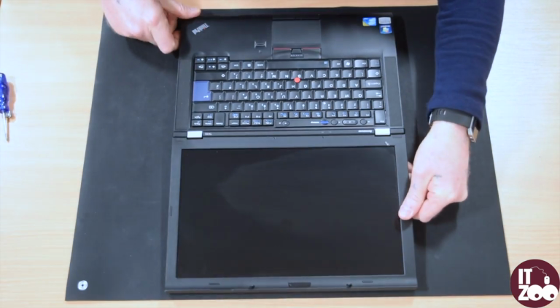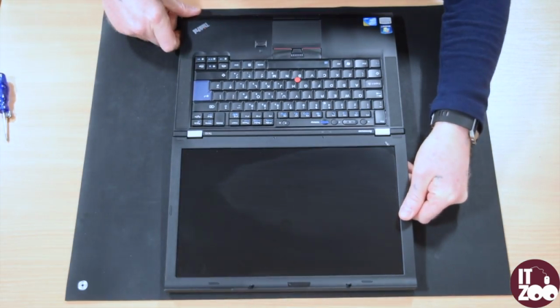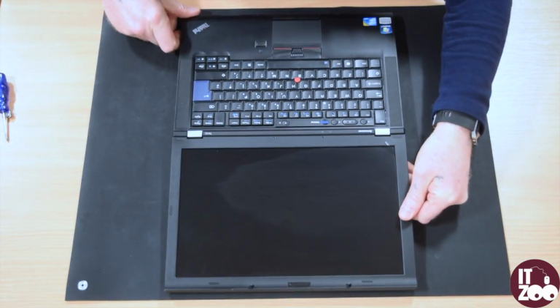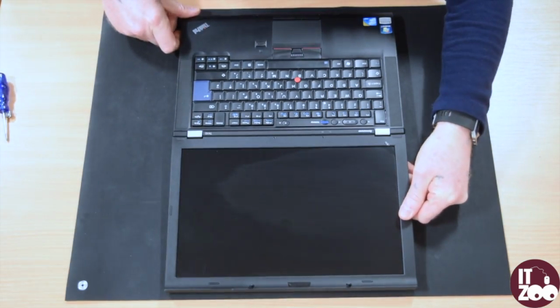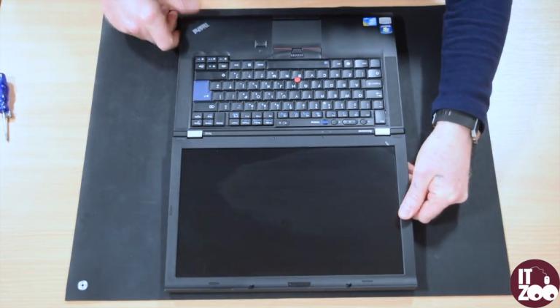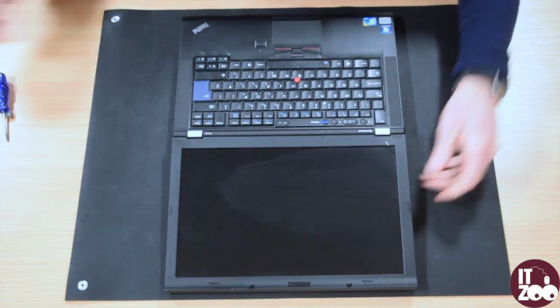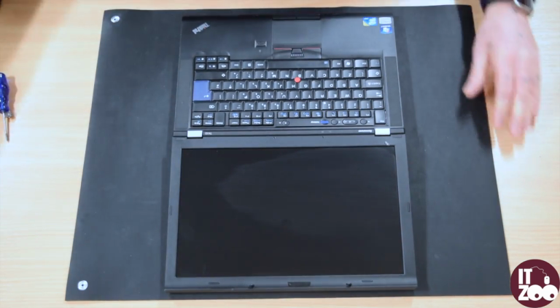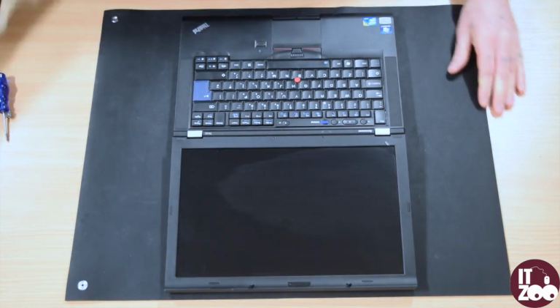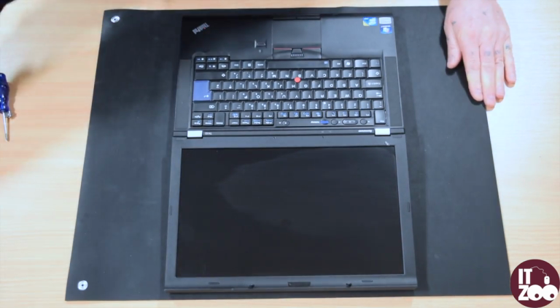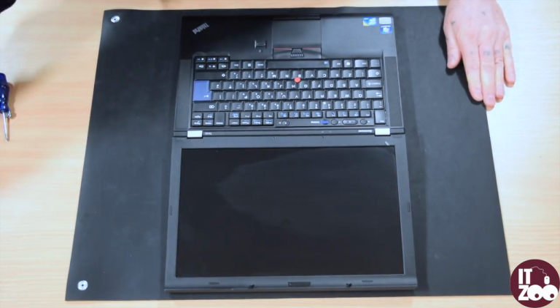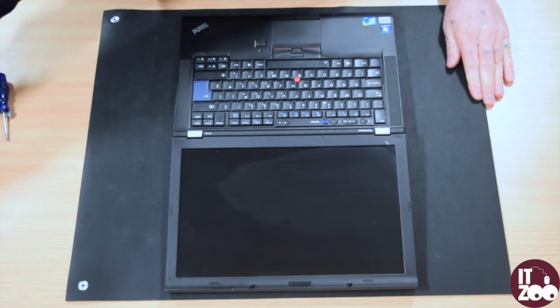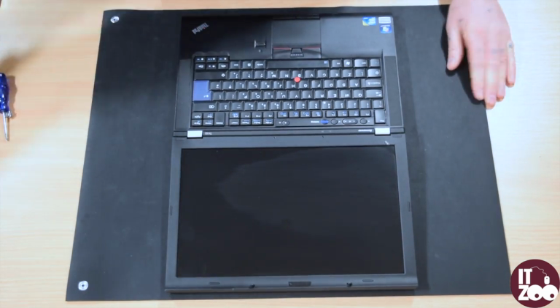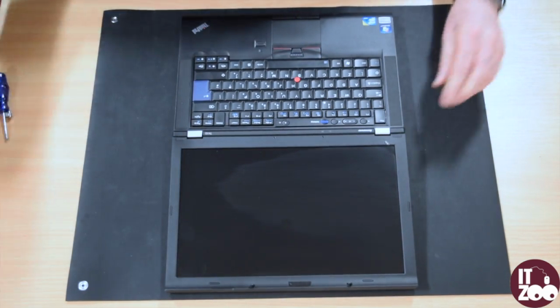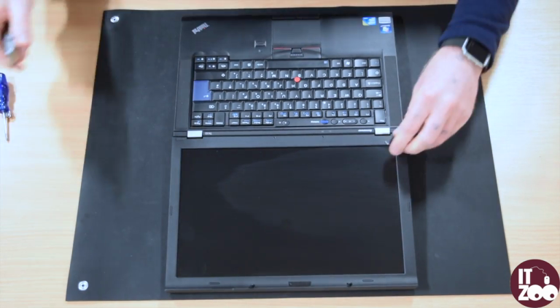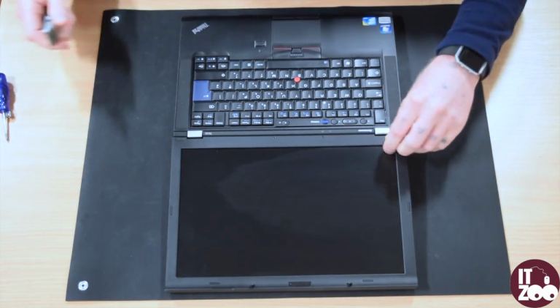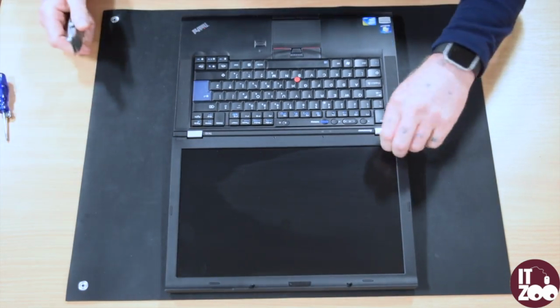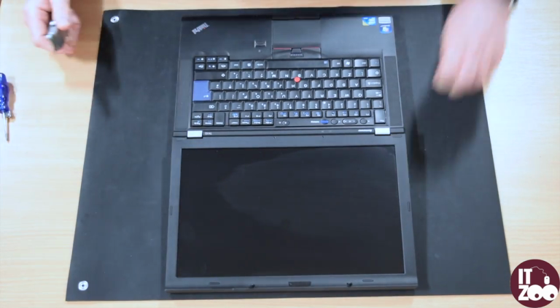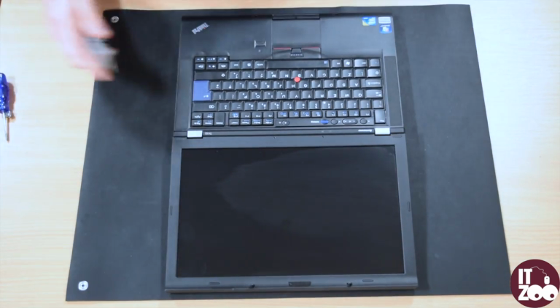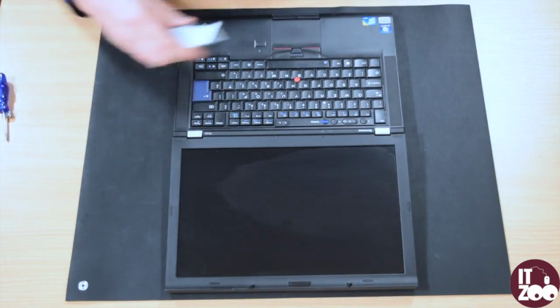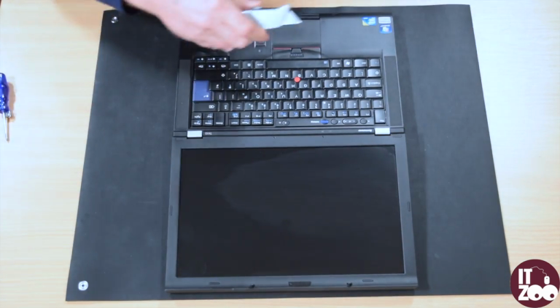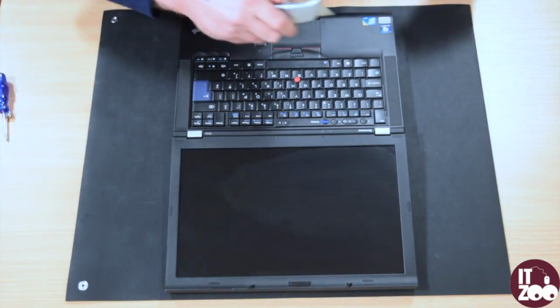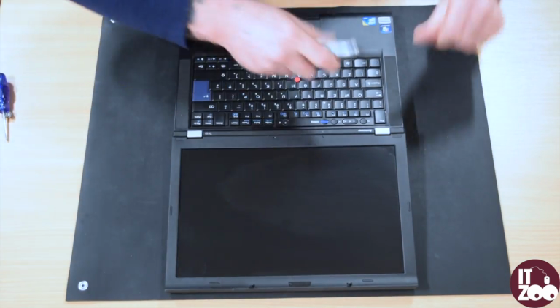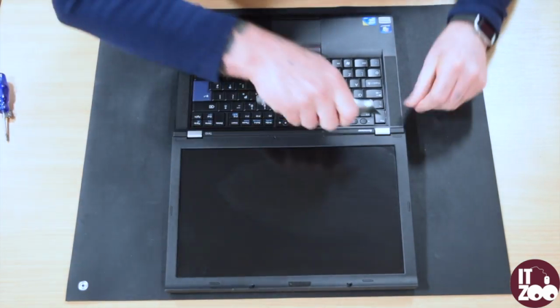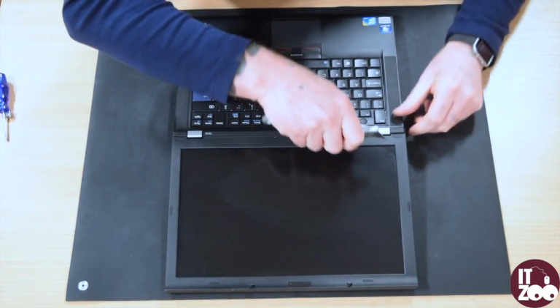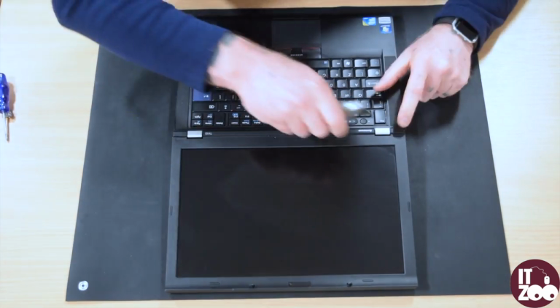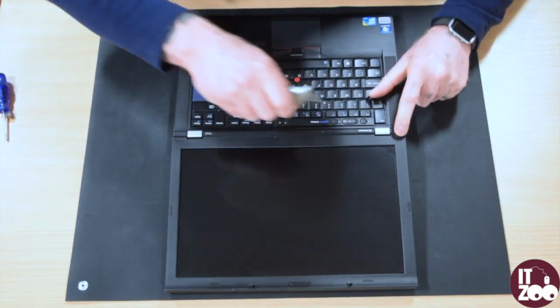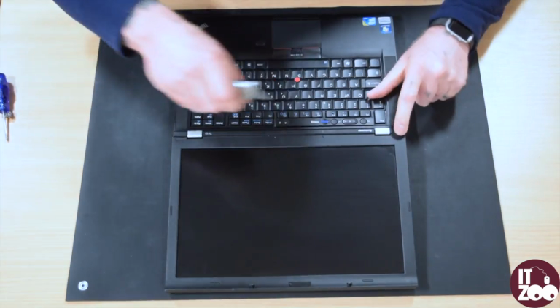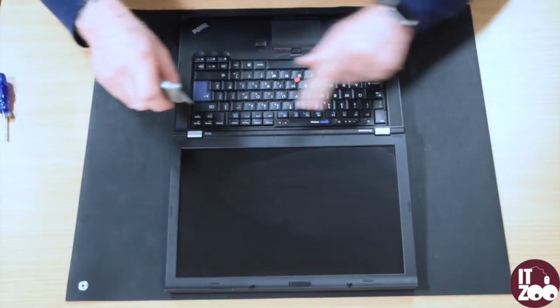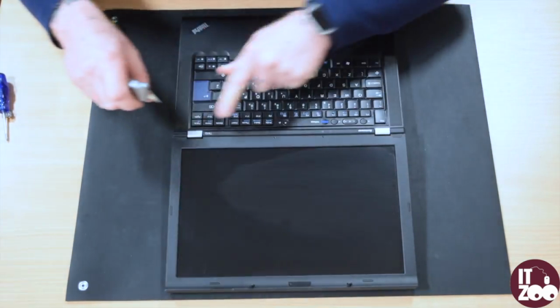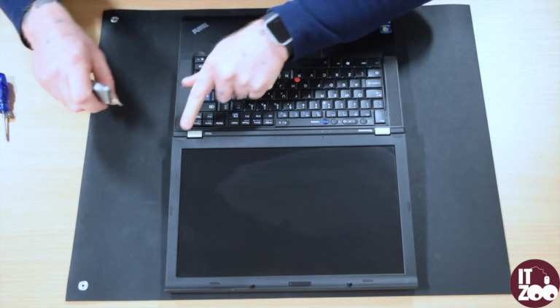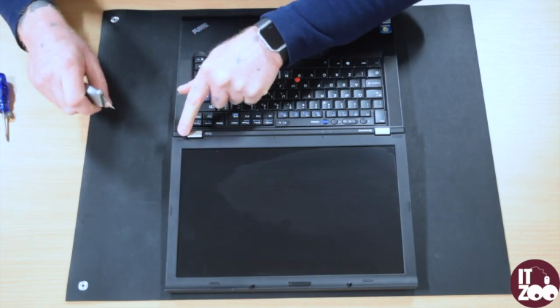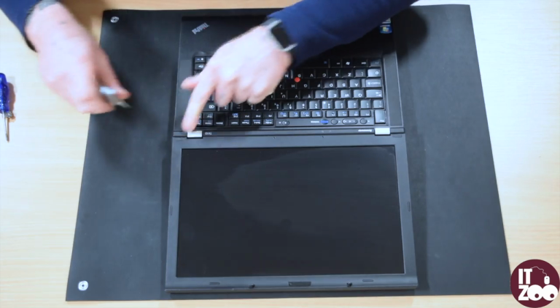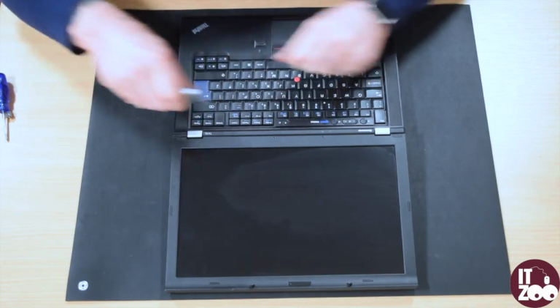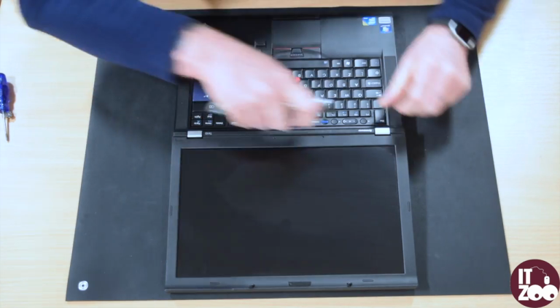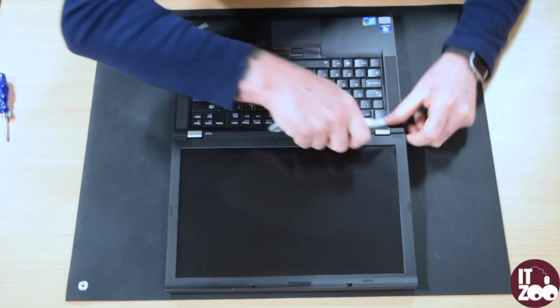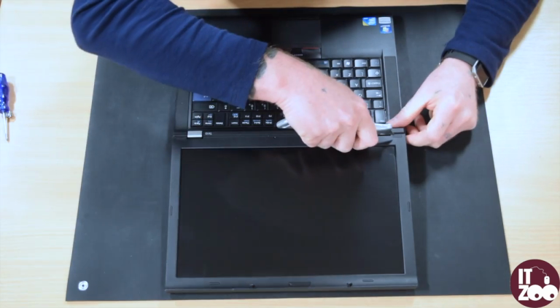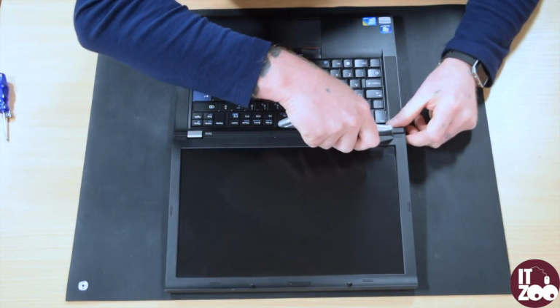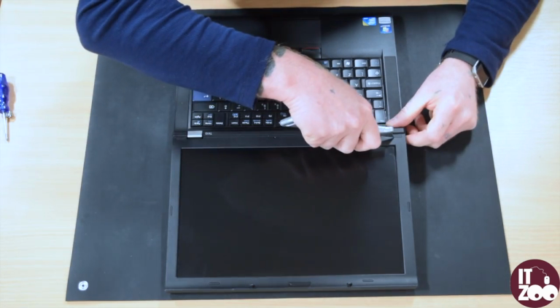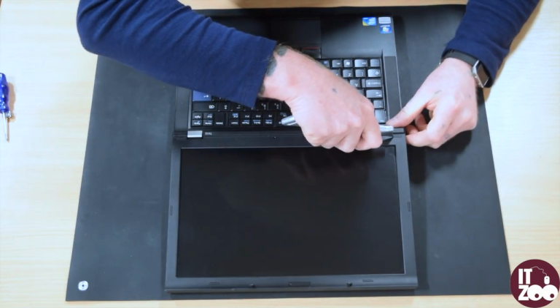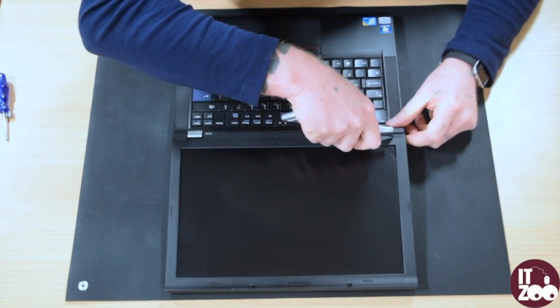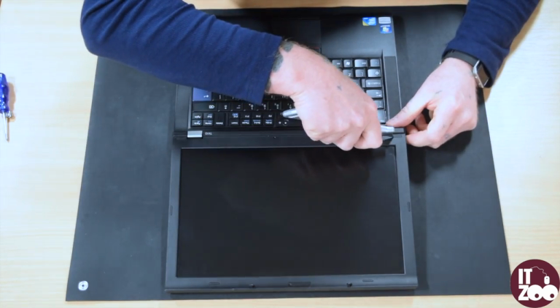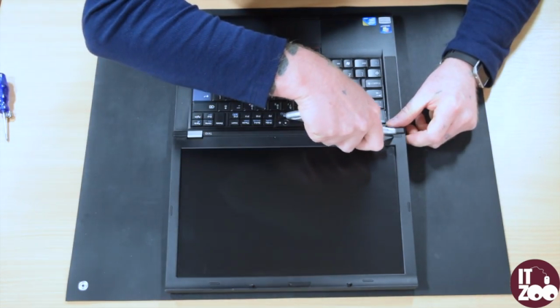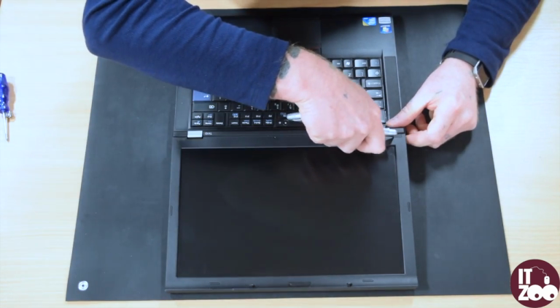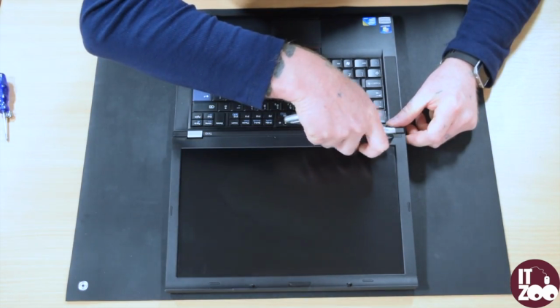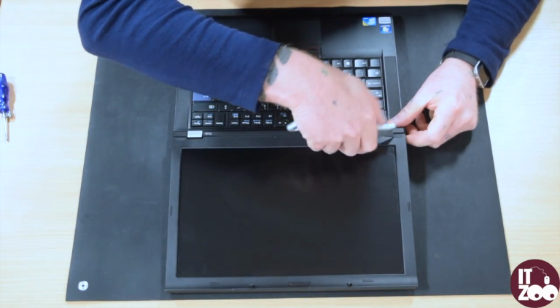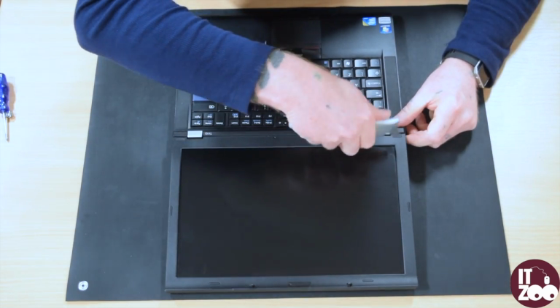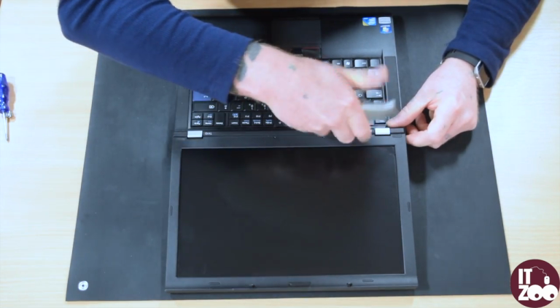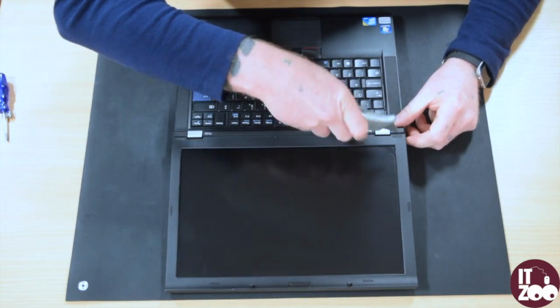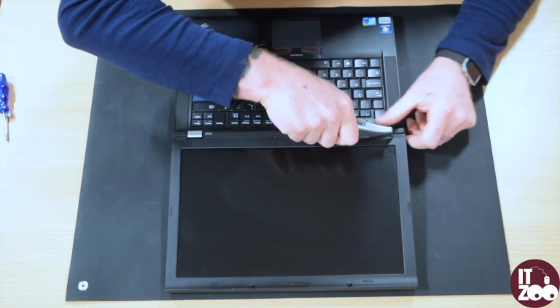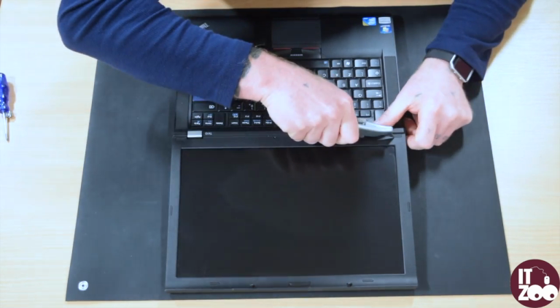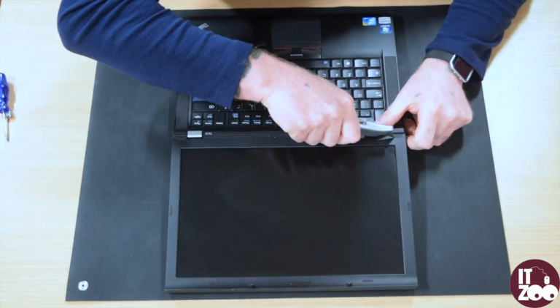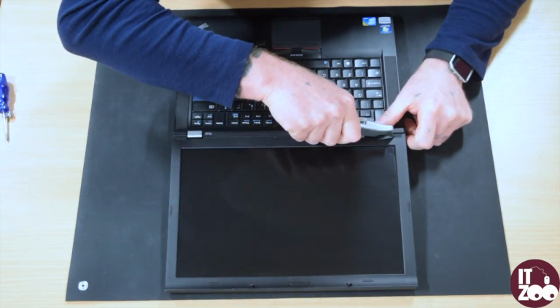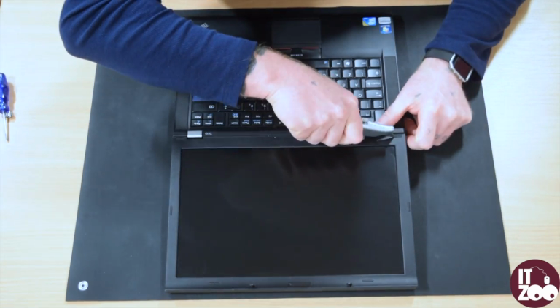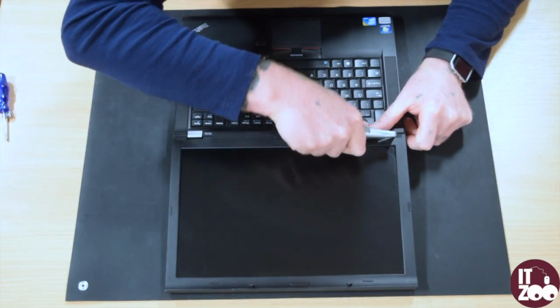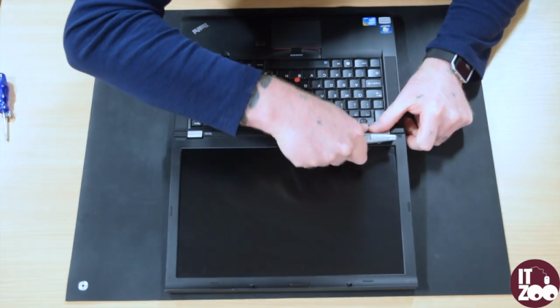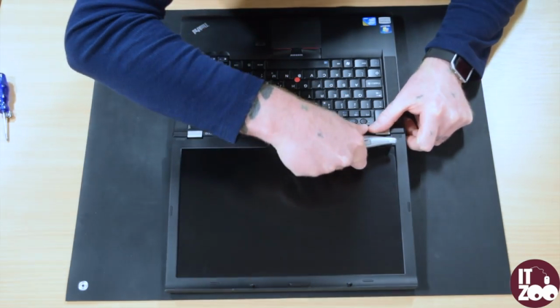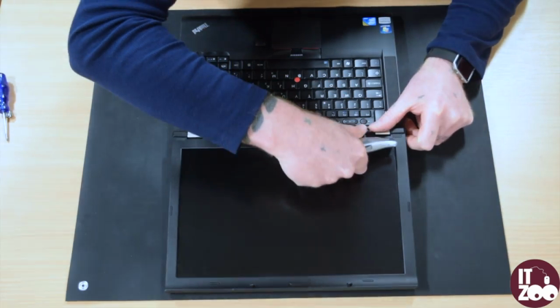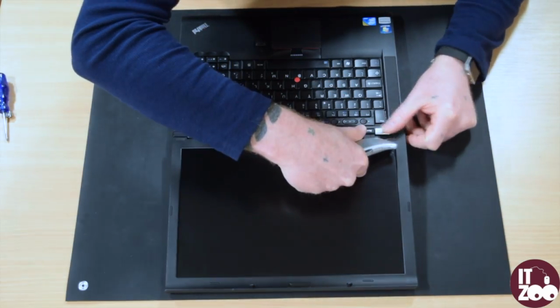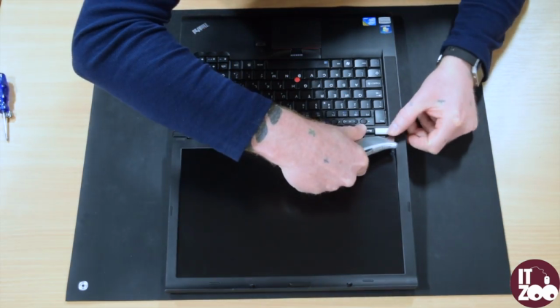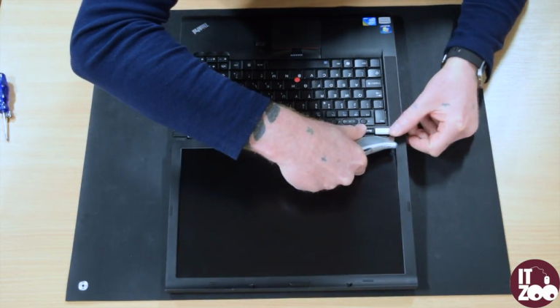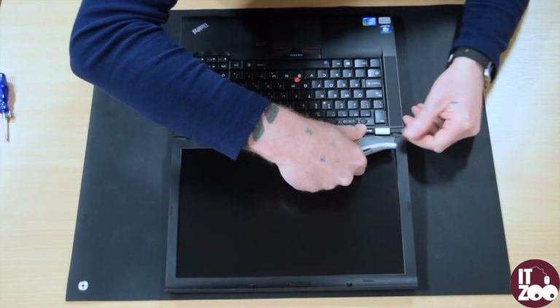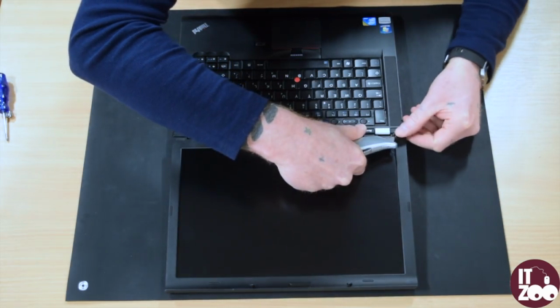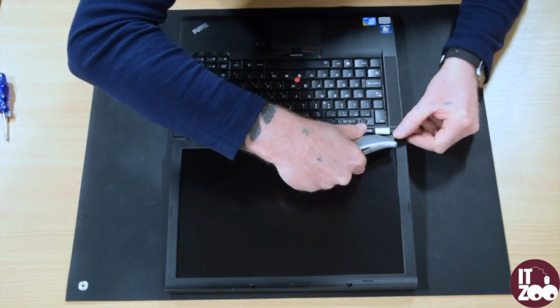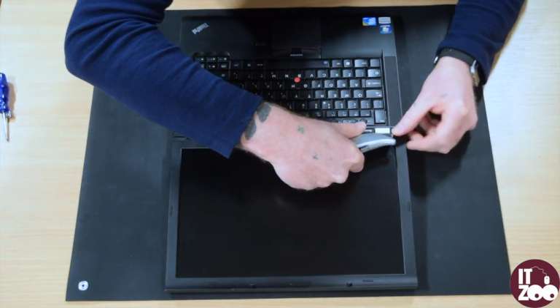Firstly, start by carefully removing the screw covers as shown in the video to reveal the four screws, and remove them.